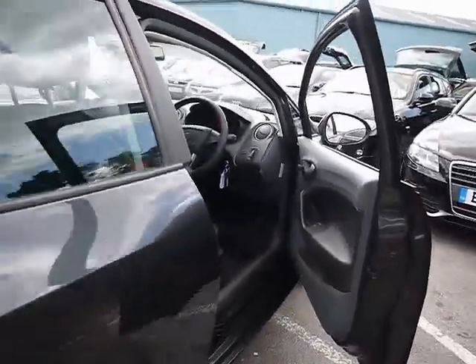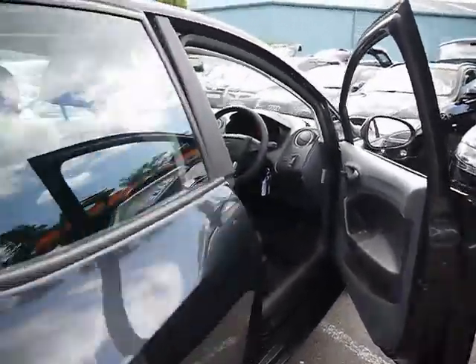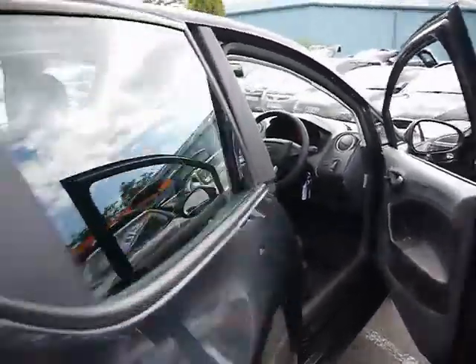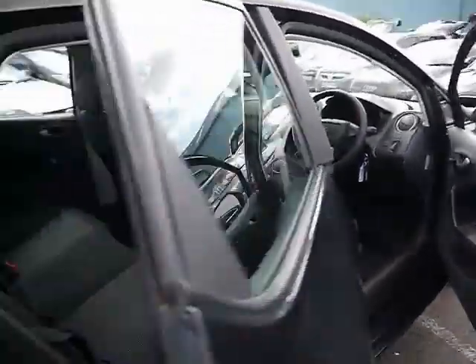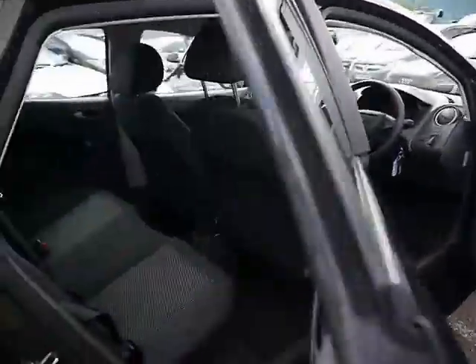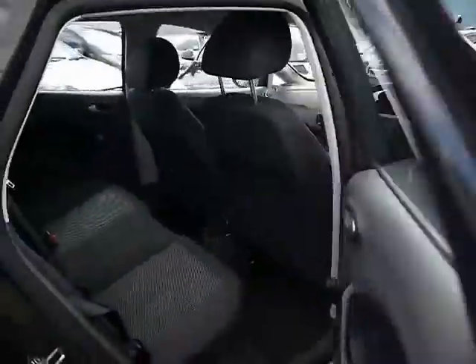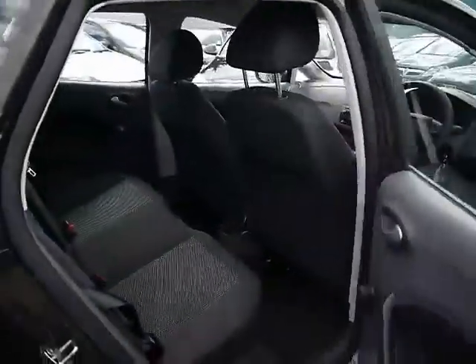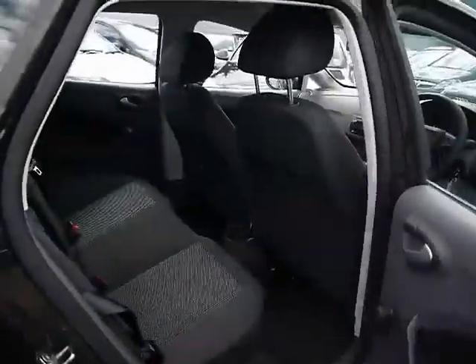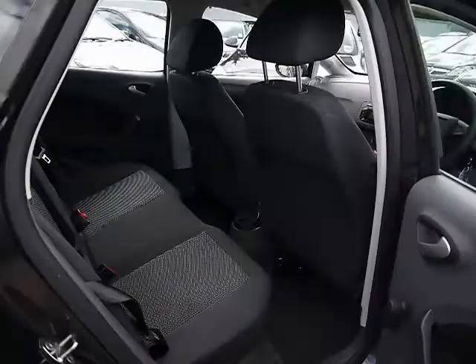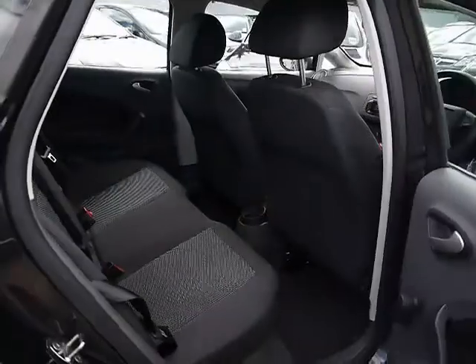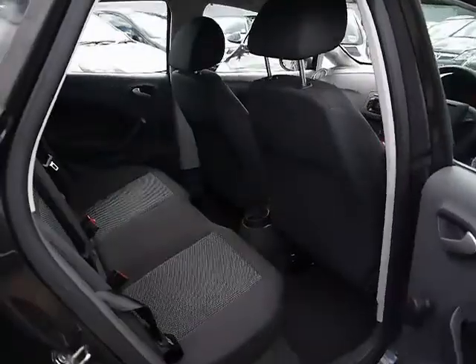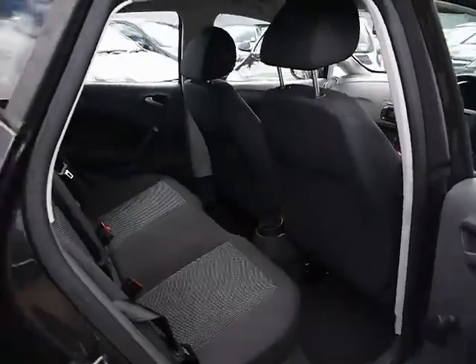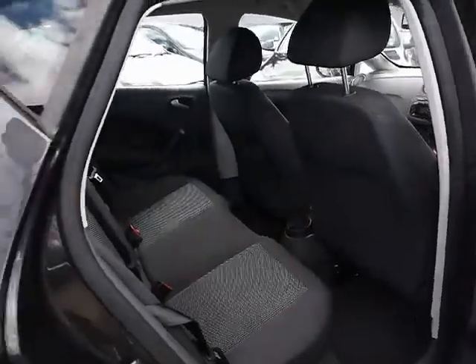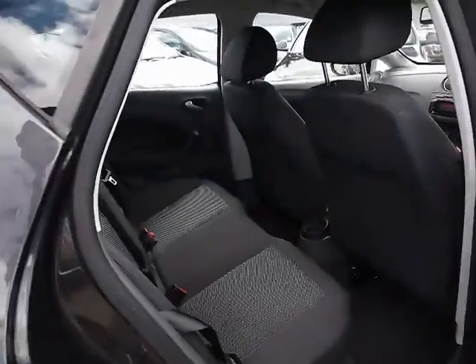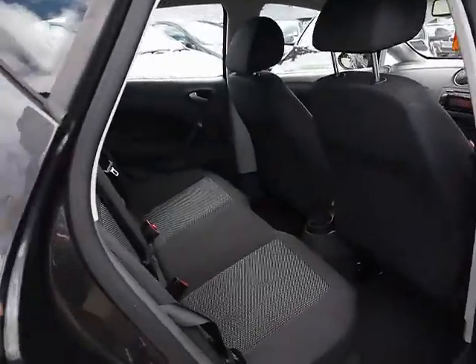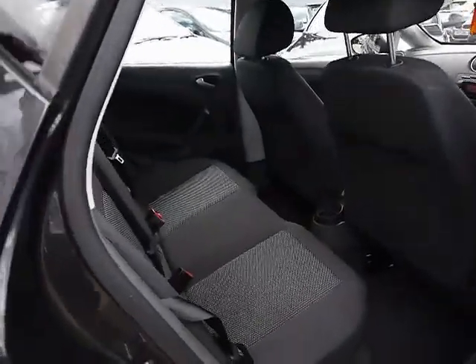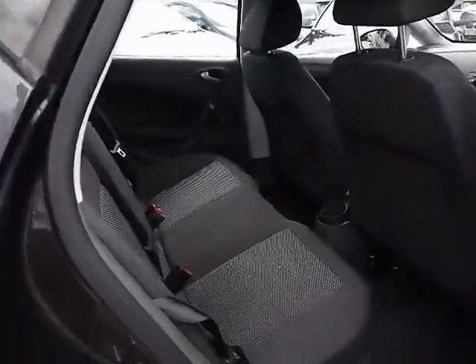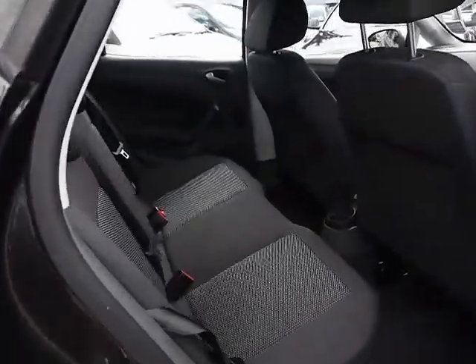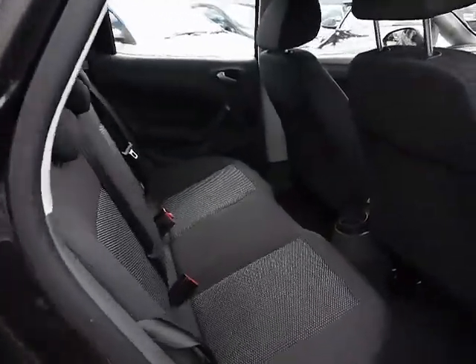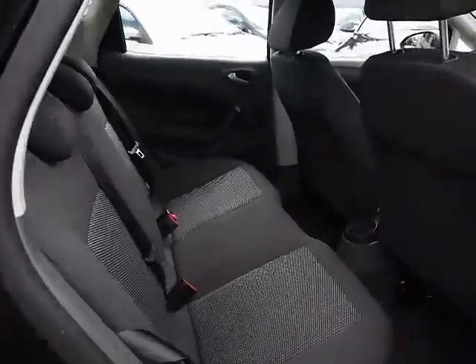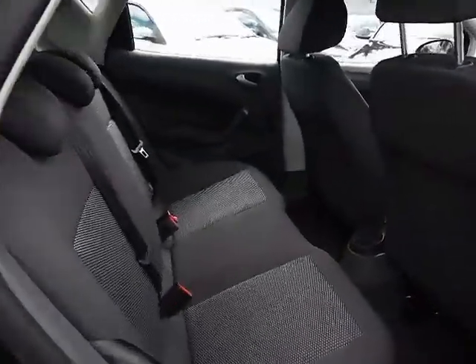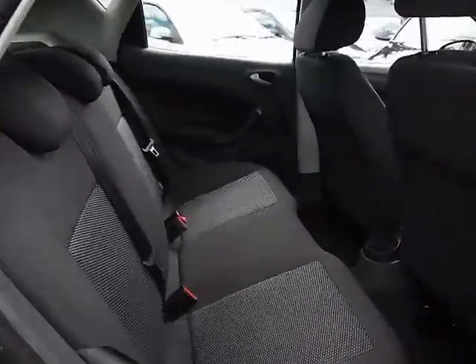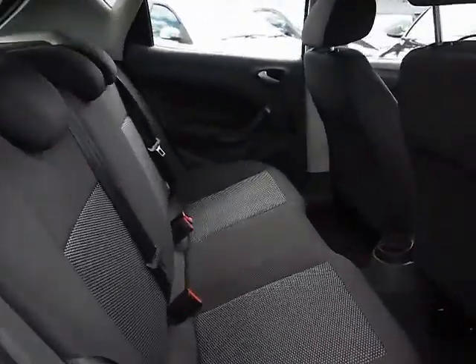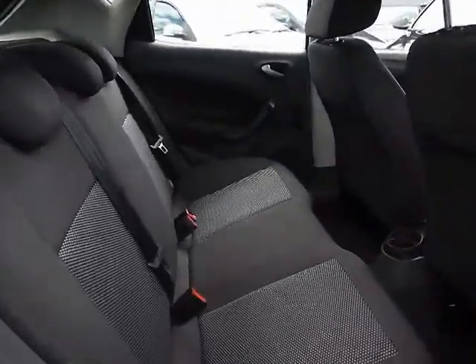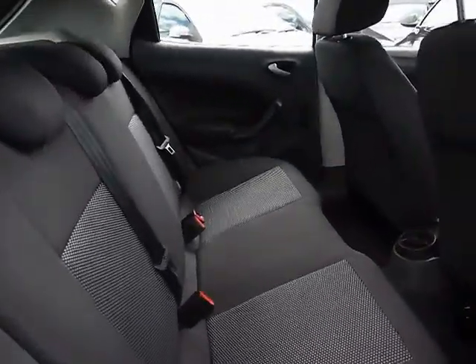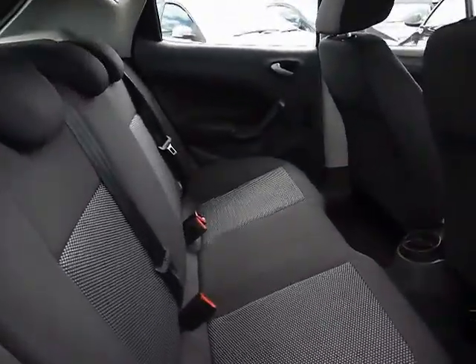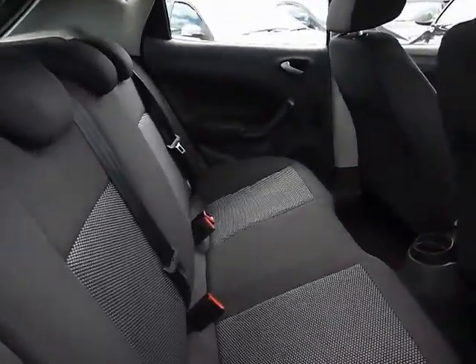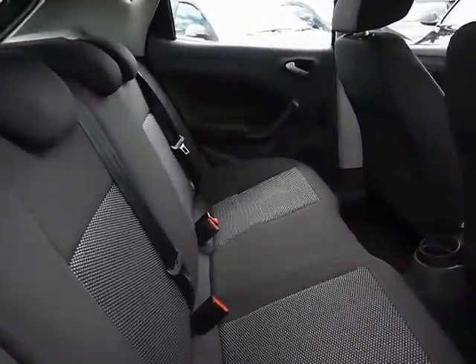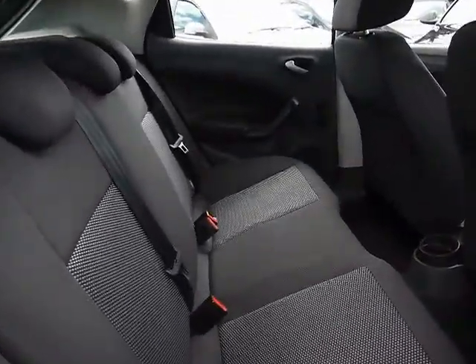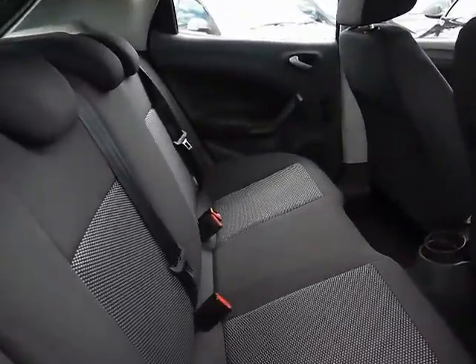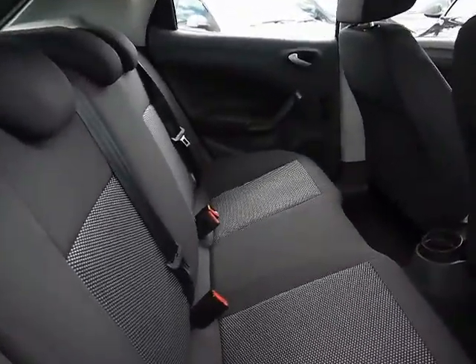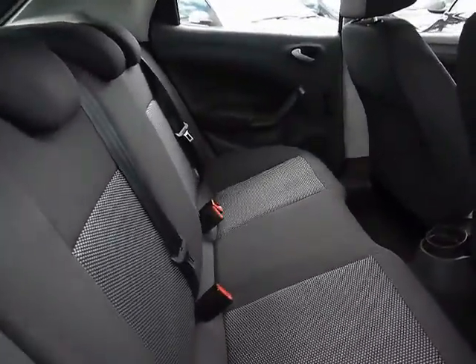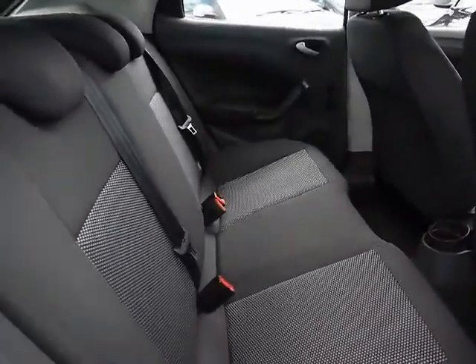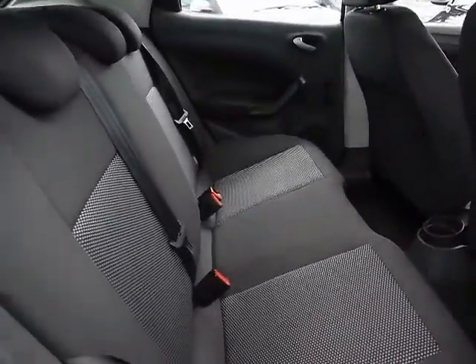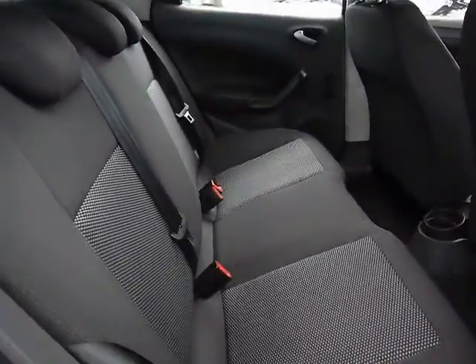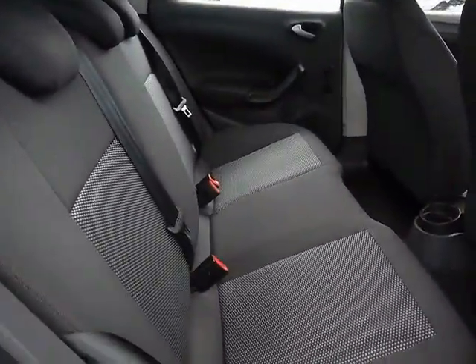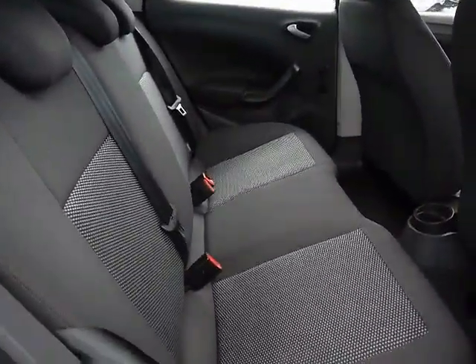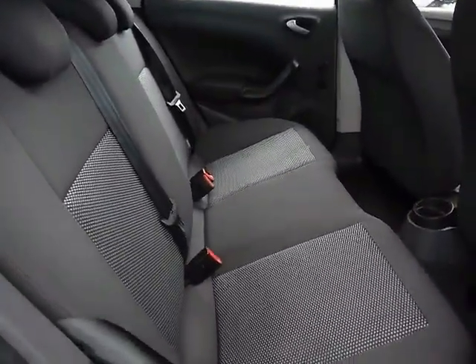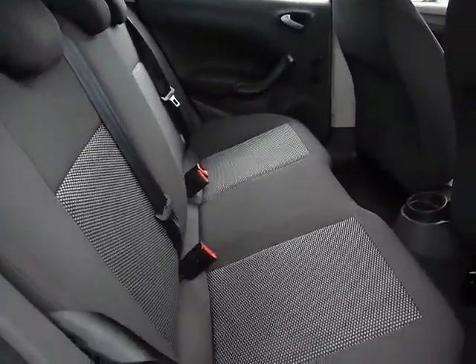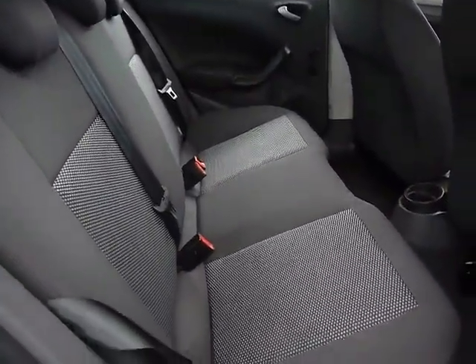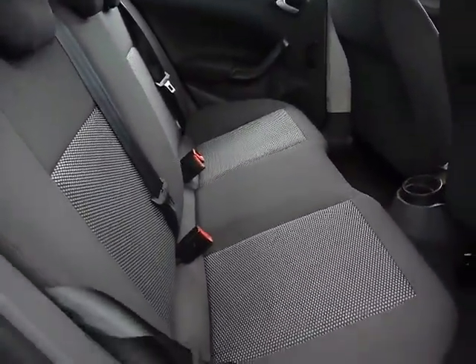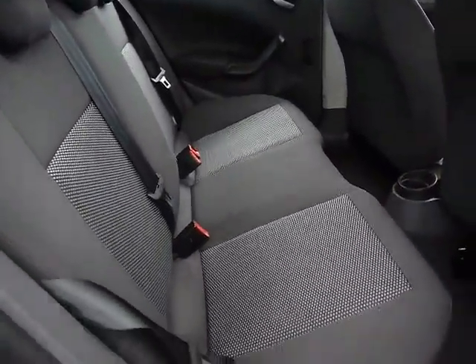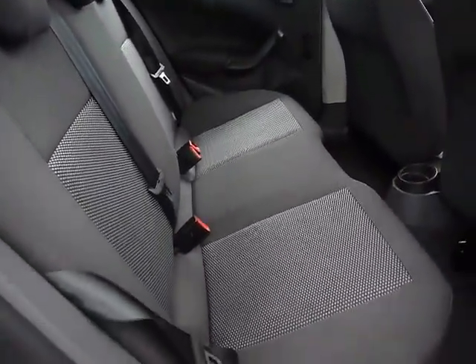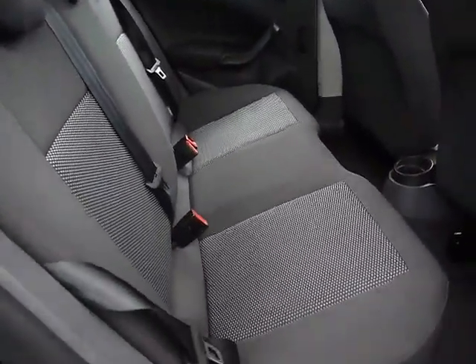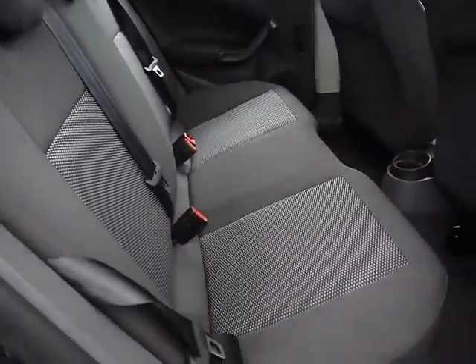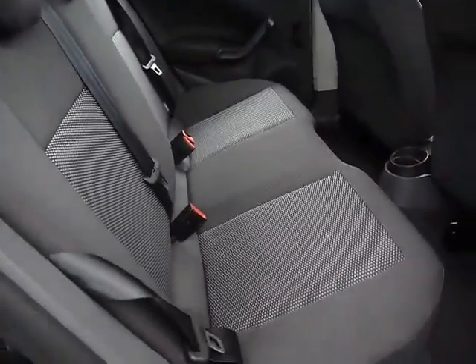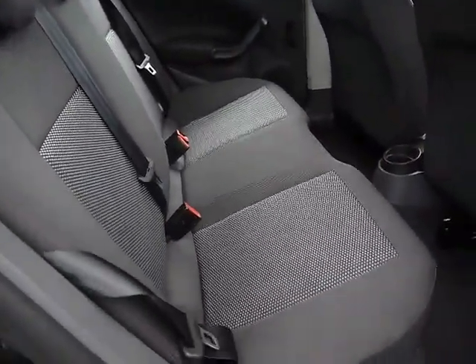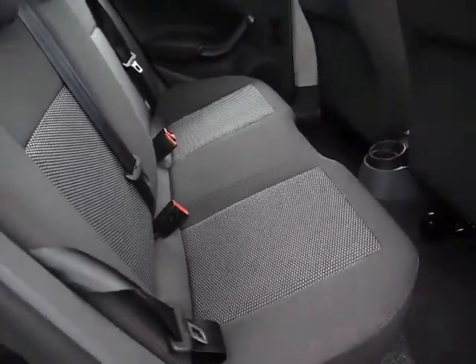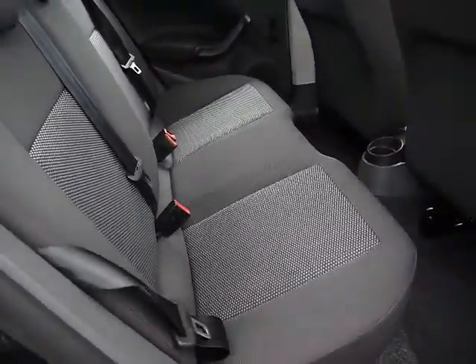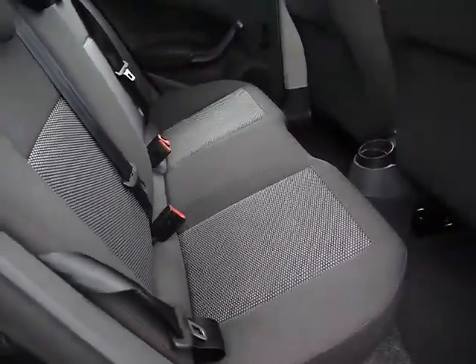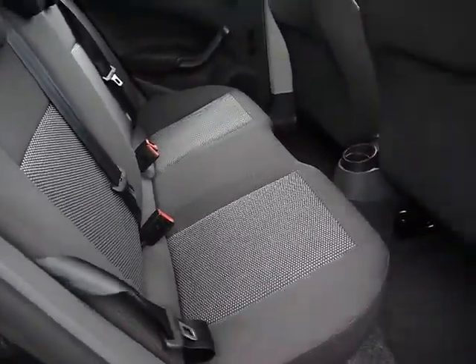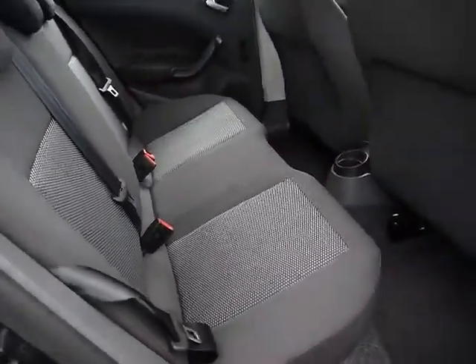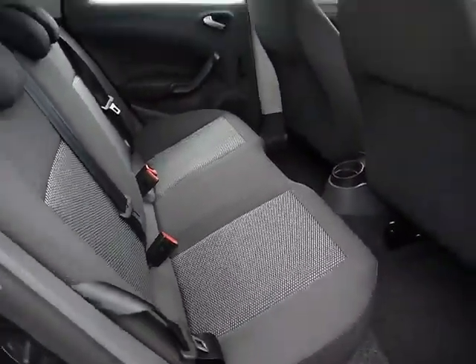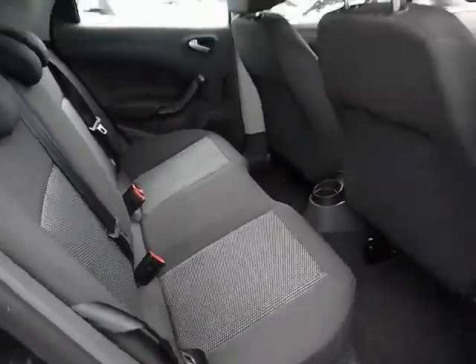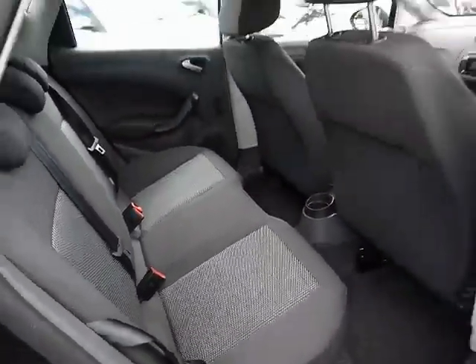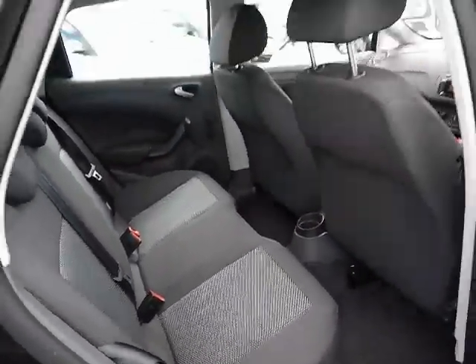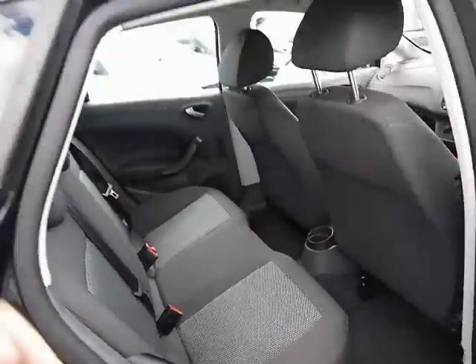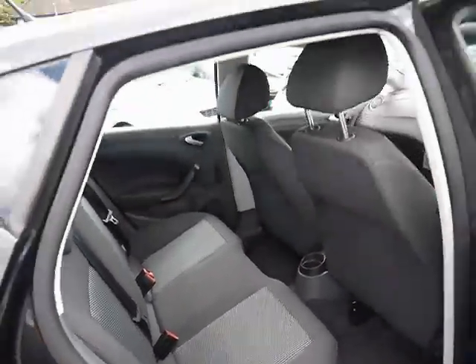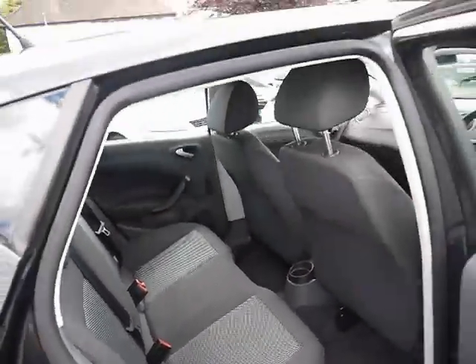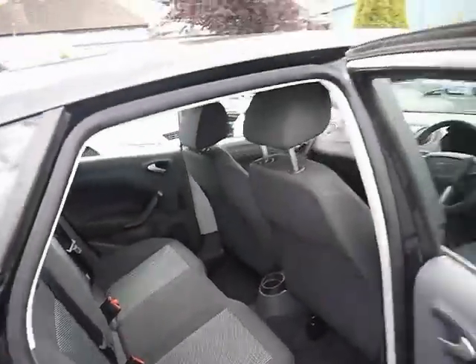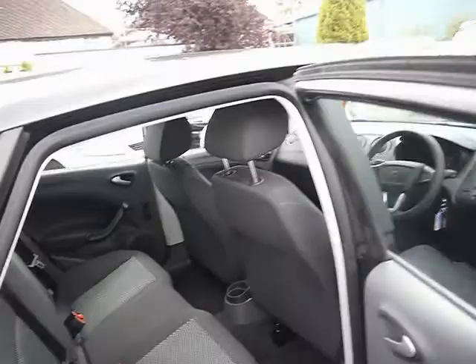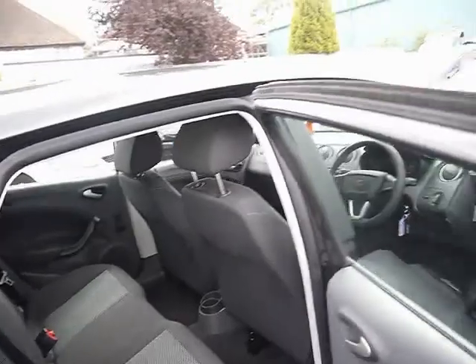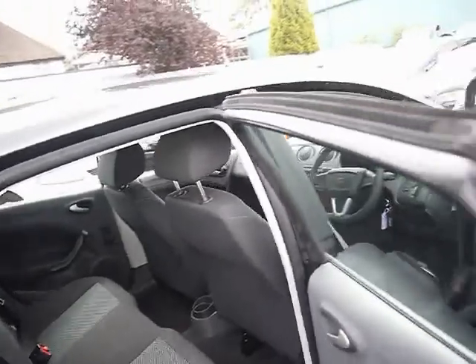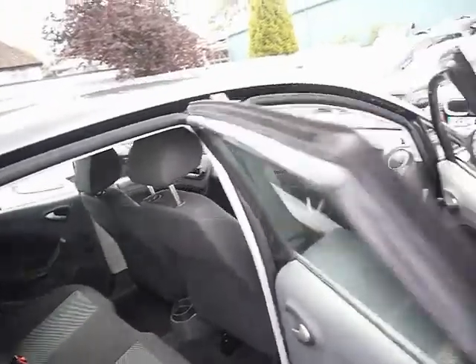Inside the car we have black cloth upholstery — no rips, tears or stains on the seats. We've also got isofix child seat supports in the back.